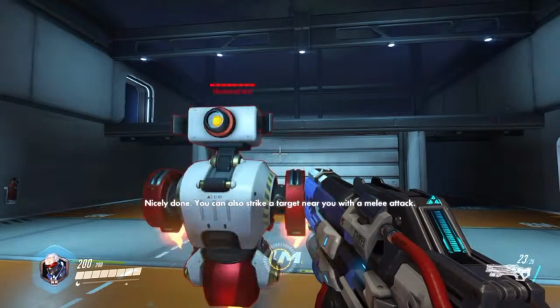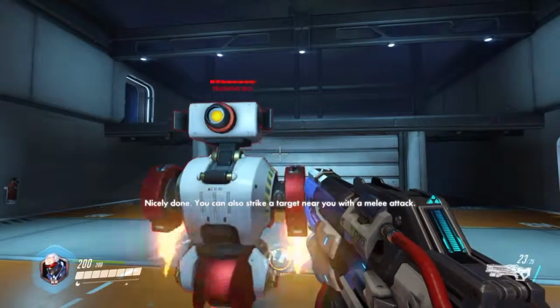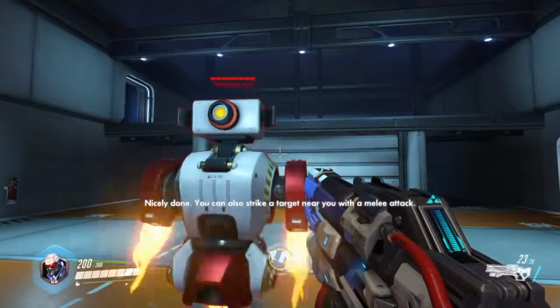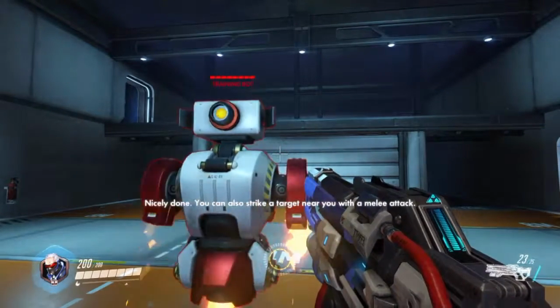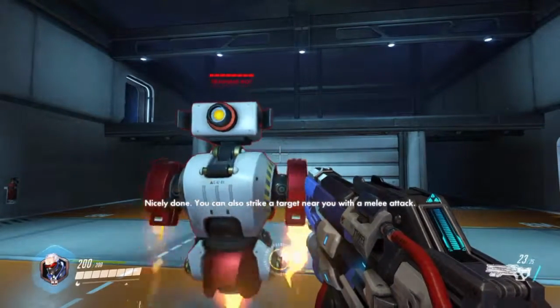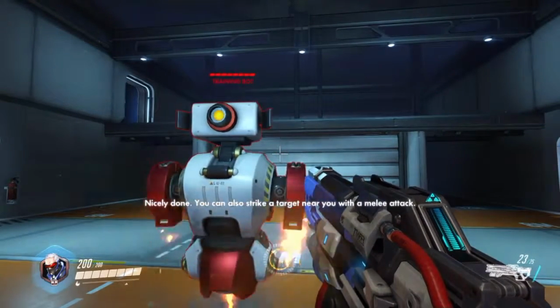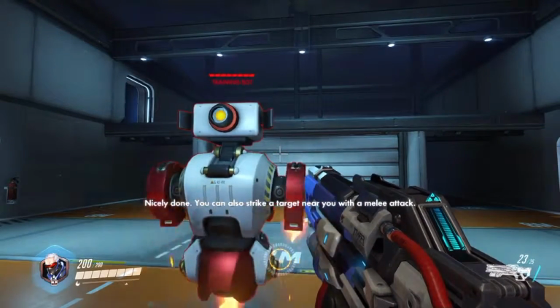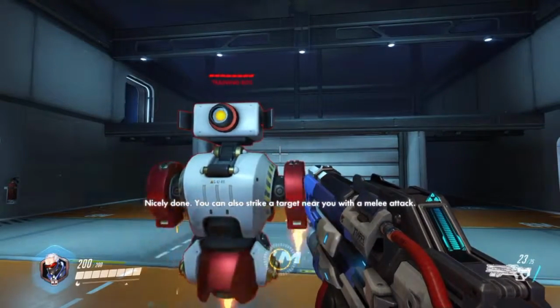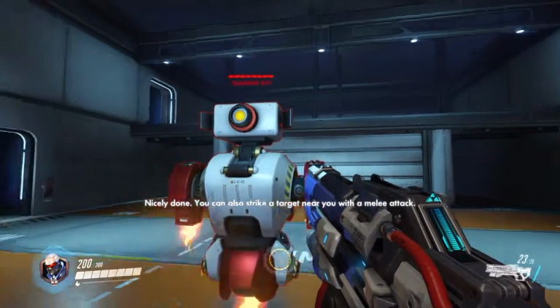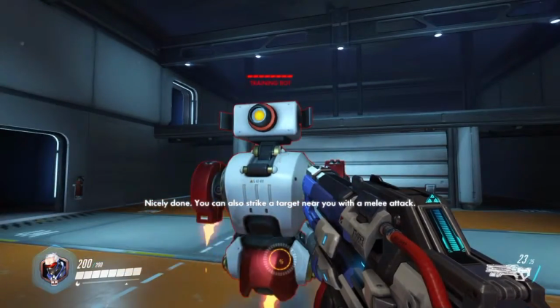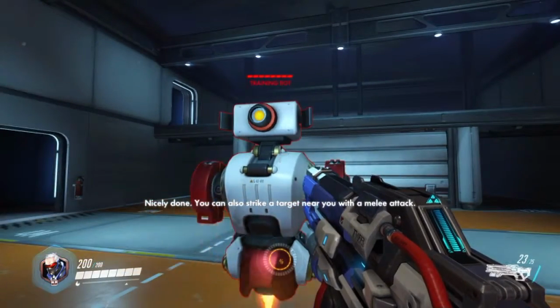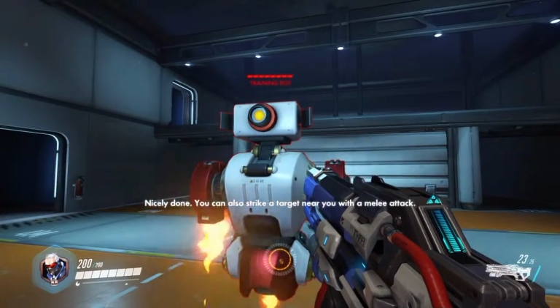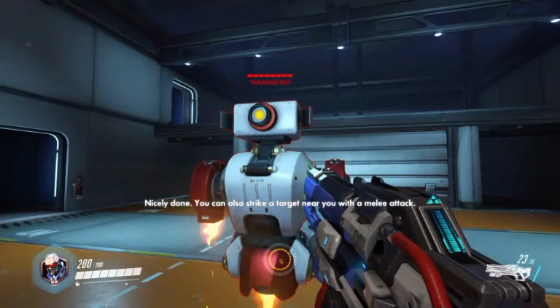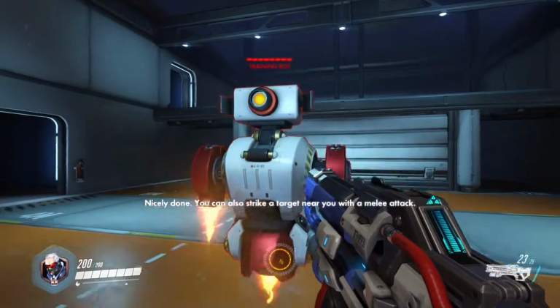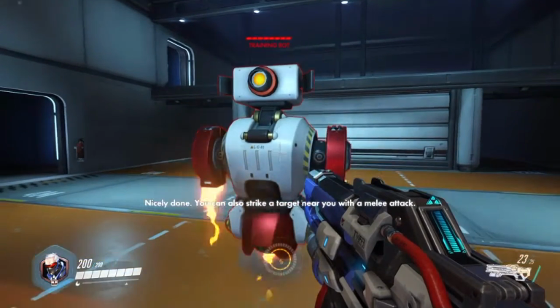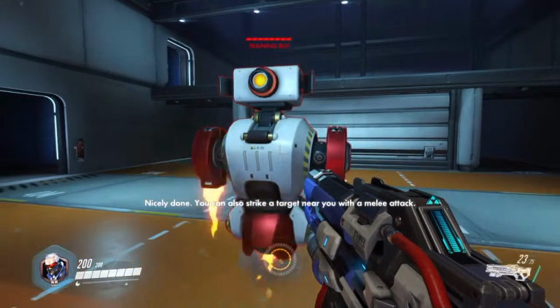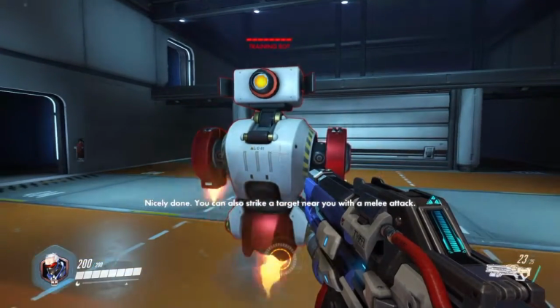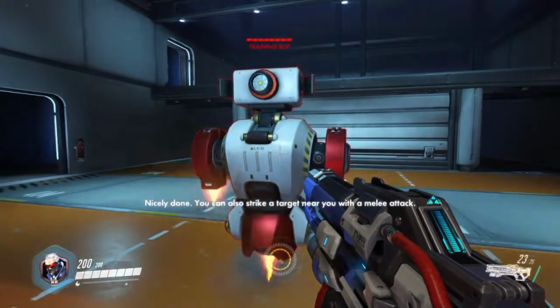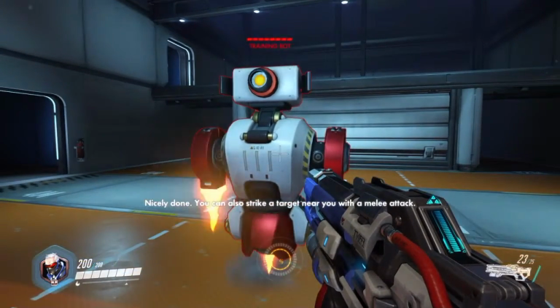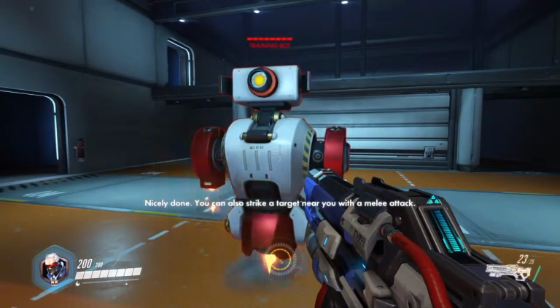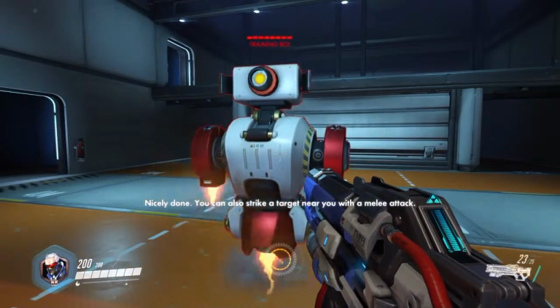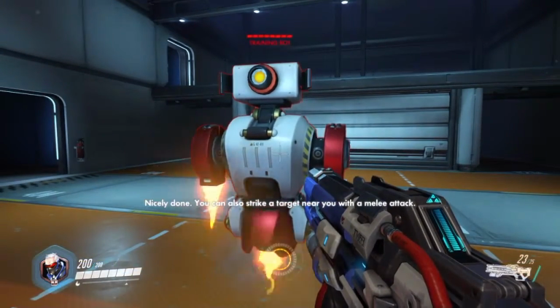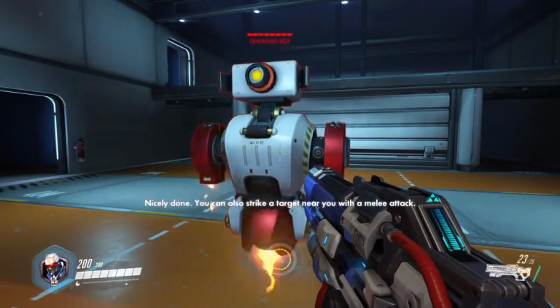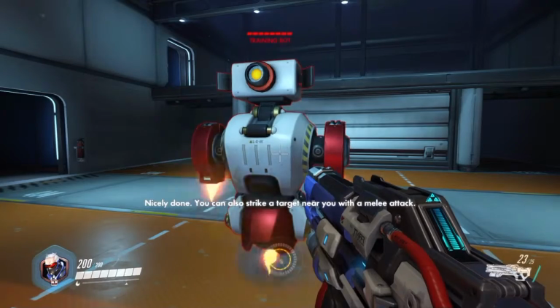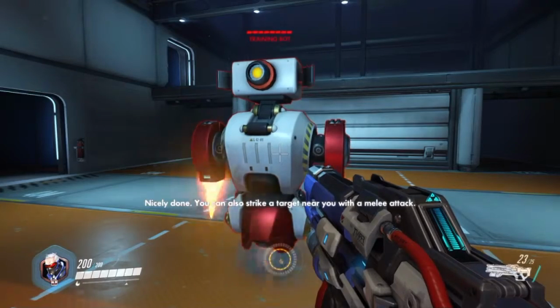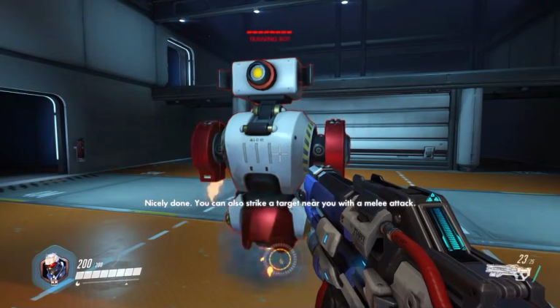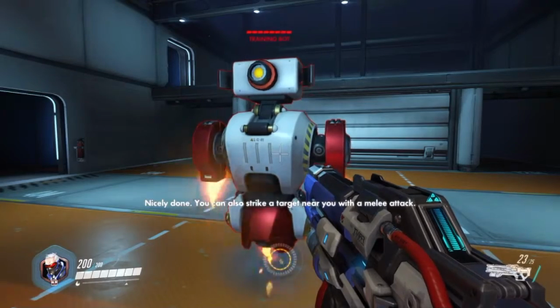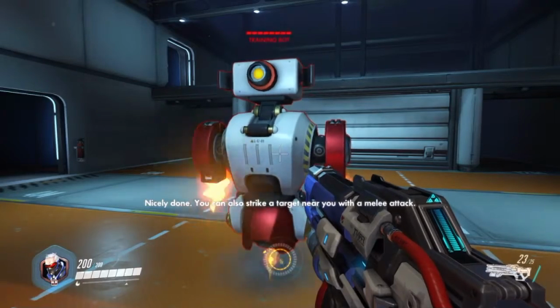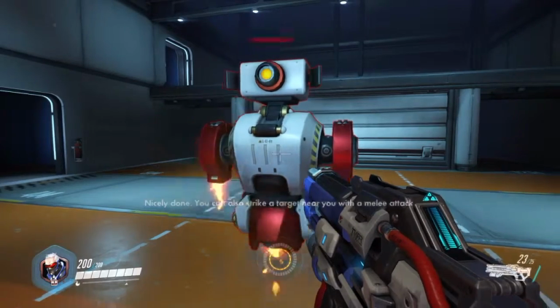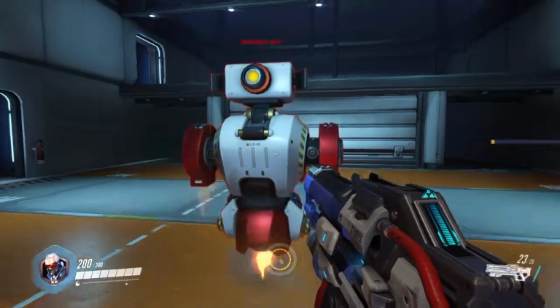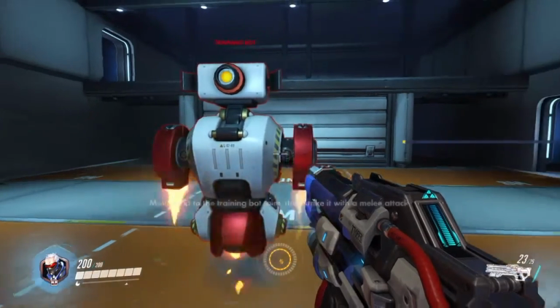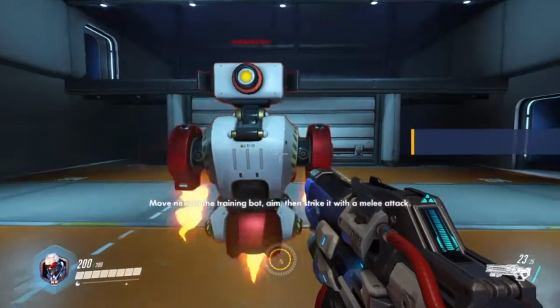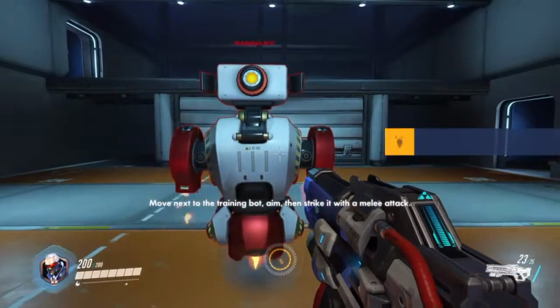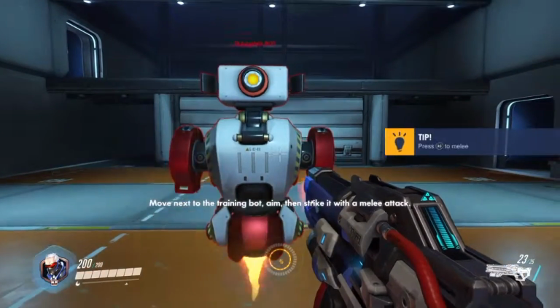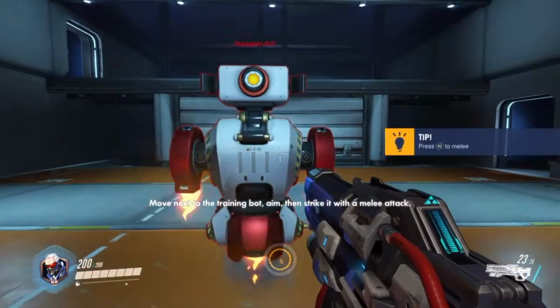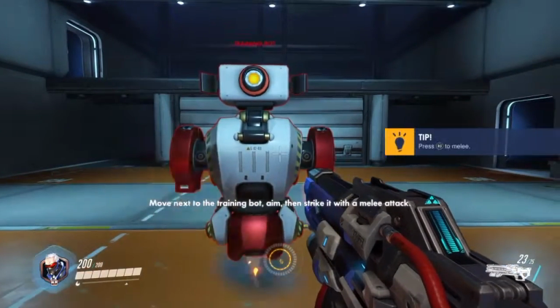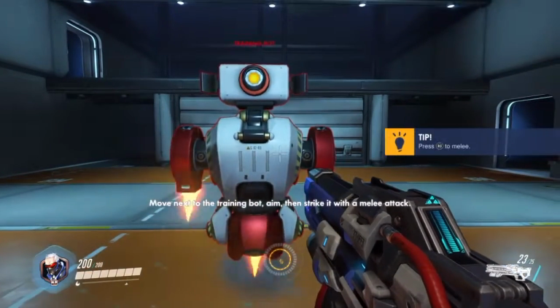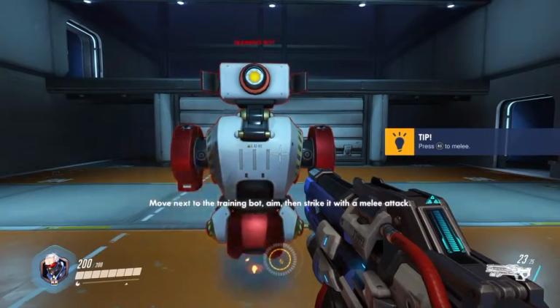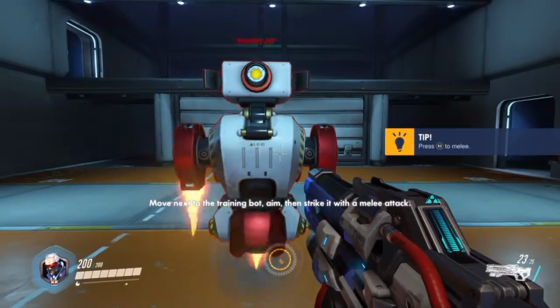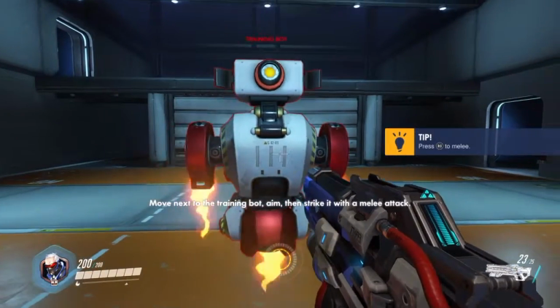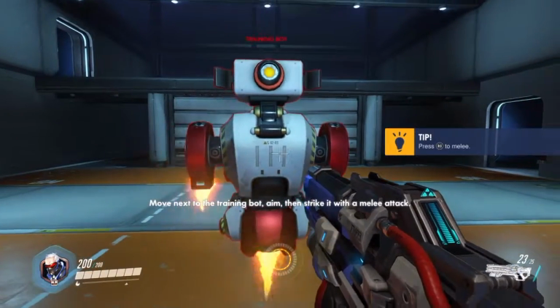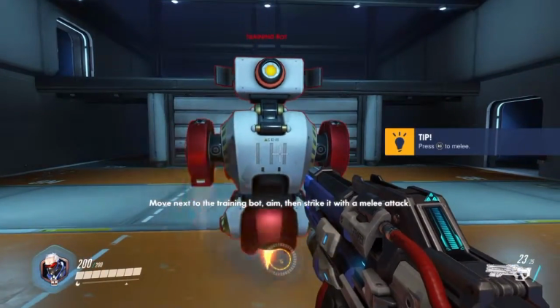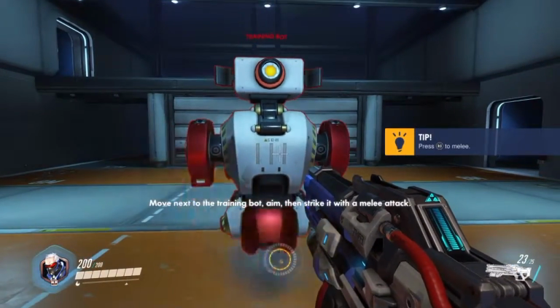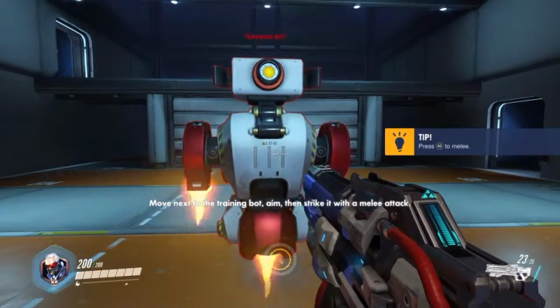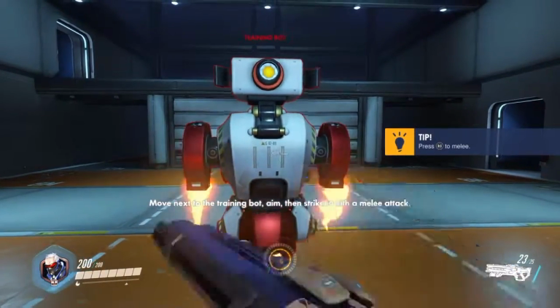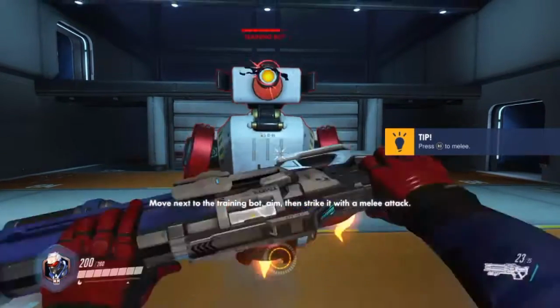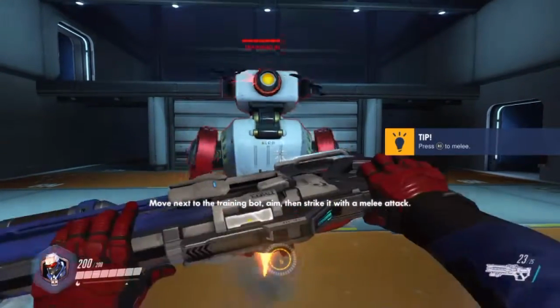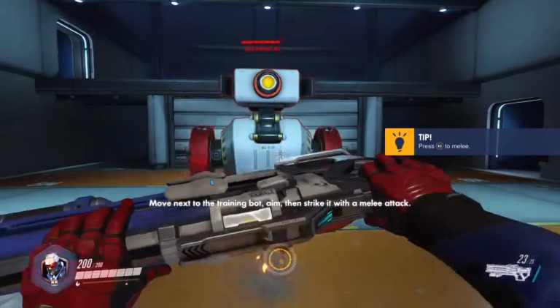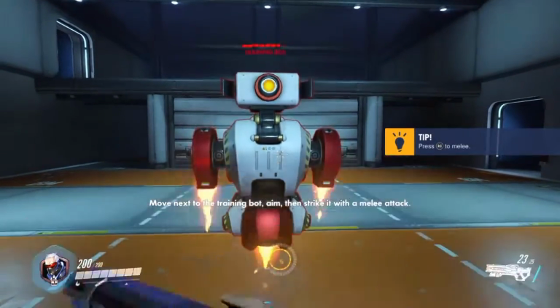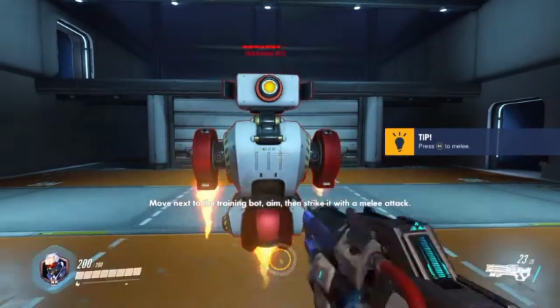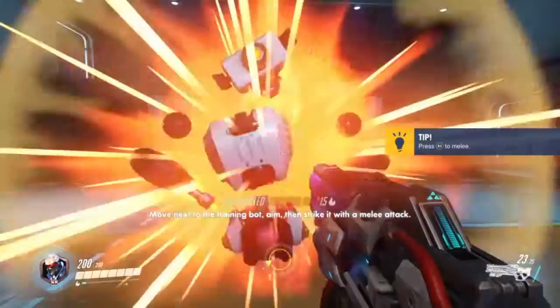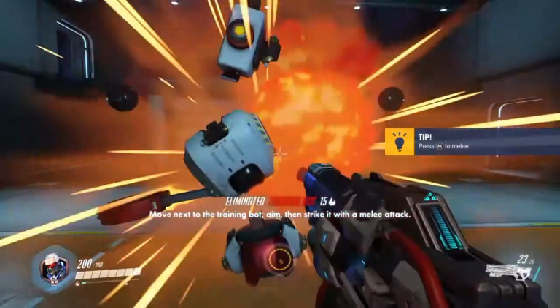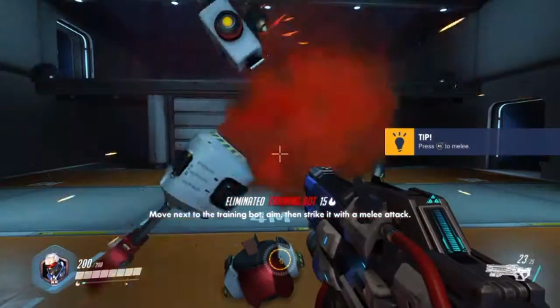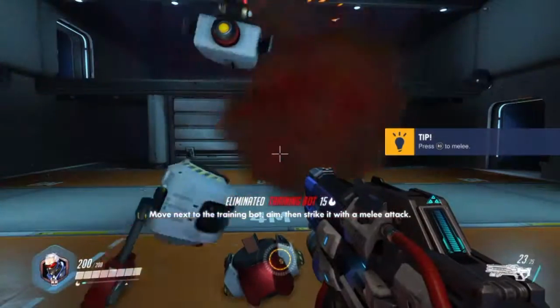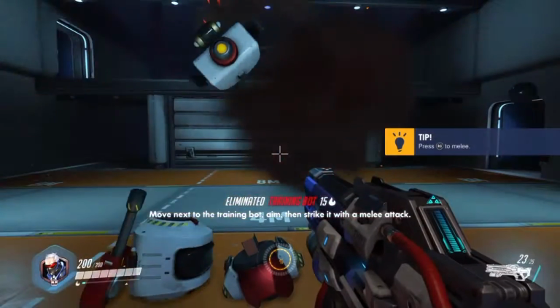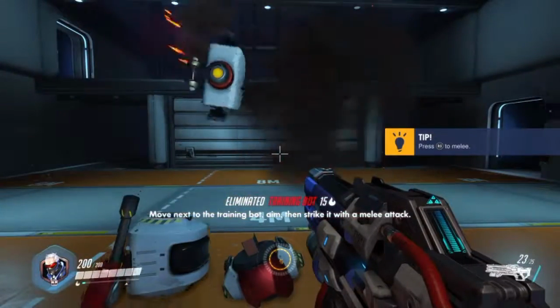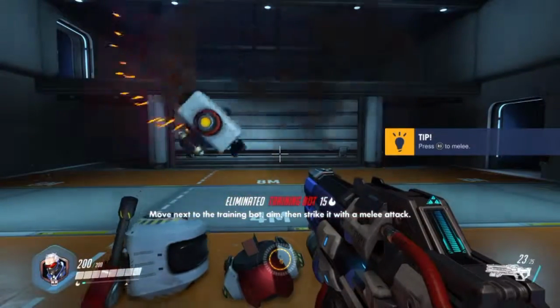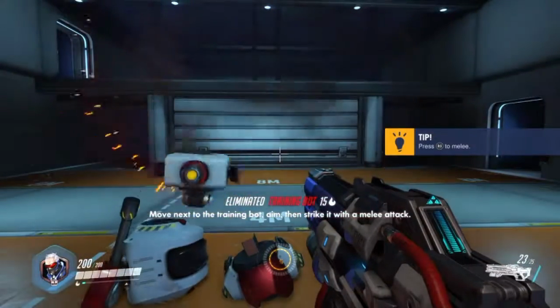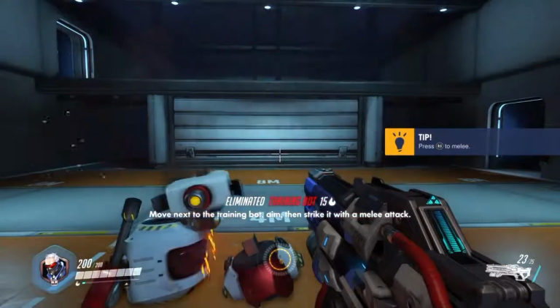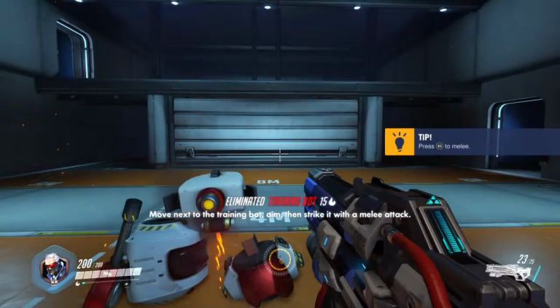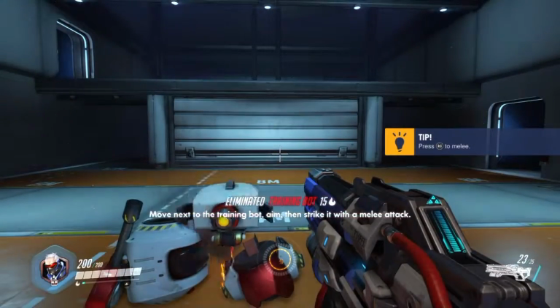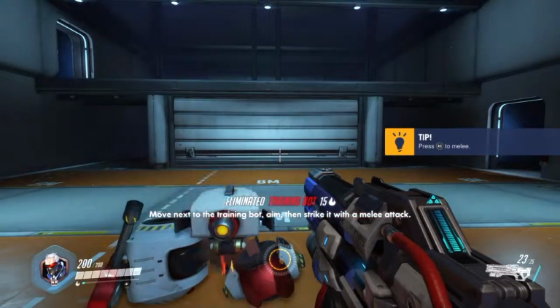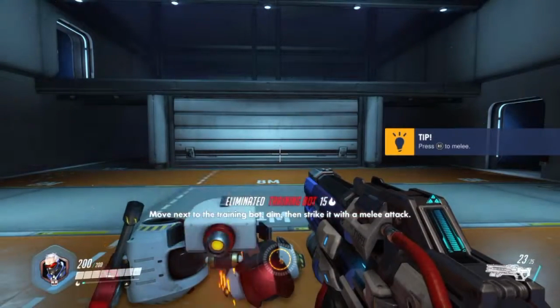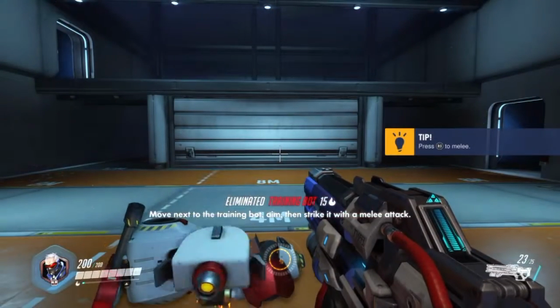You can also strike a target near you with a melee attack. Move next to the training bot. Aim, then strike with a melee attack.